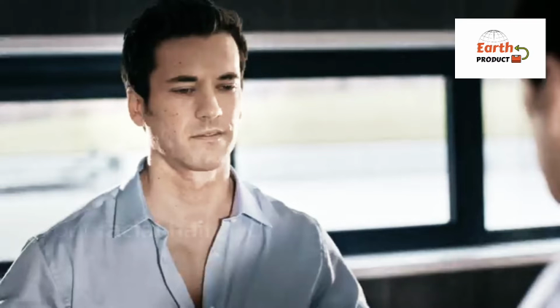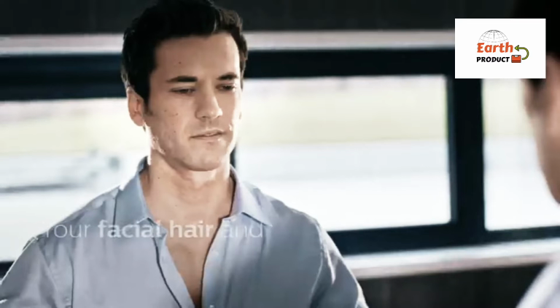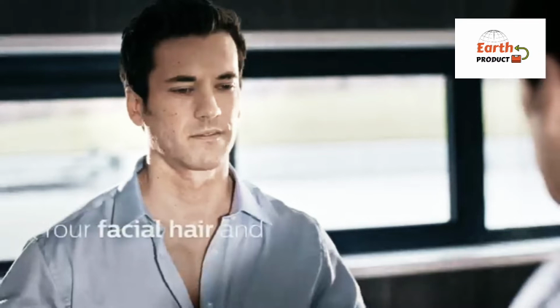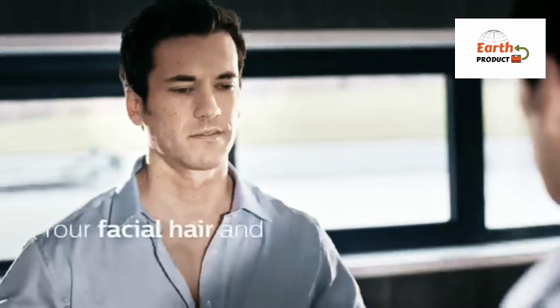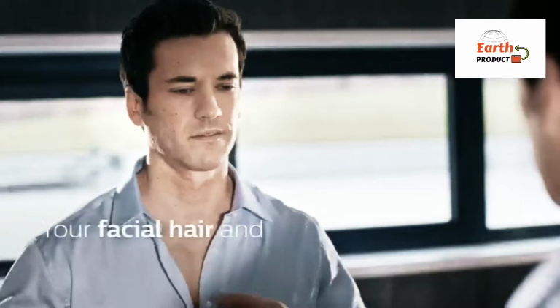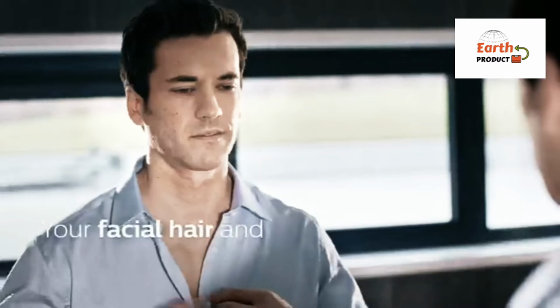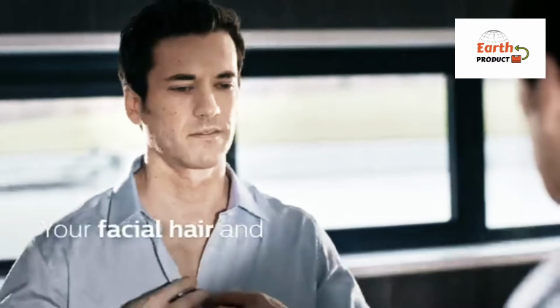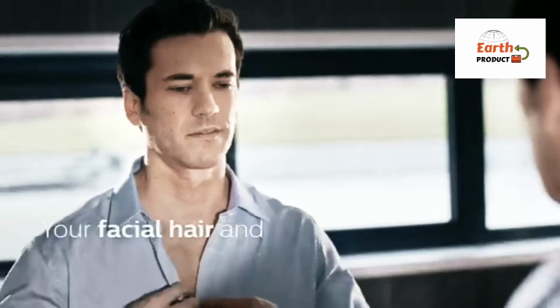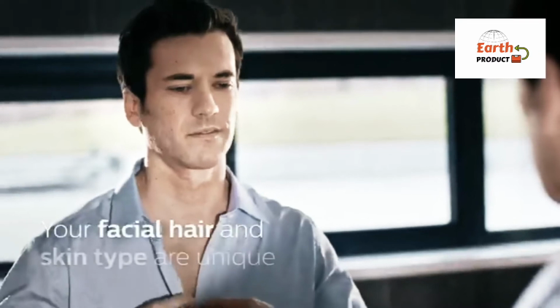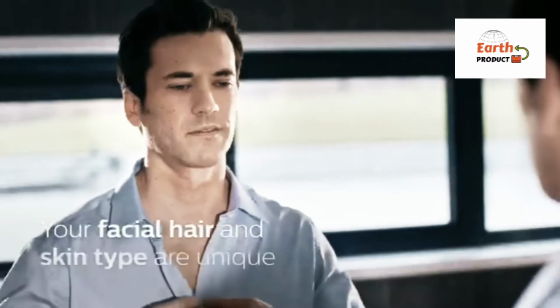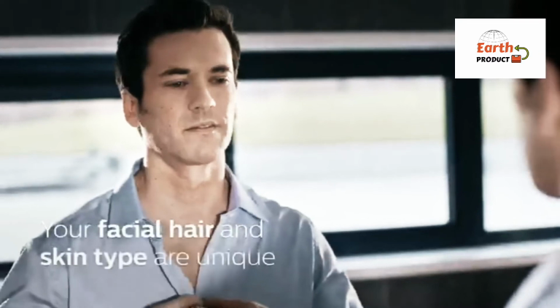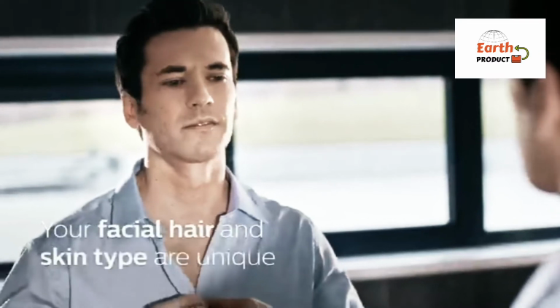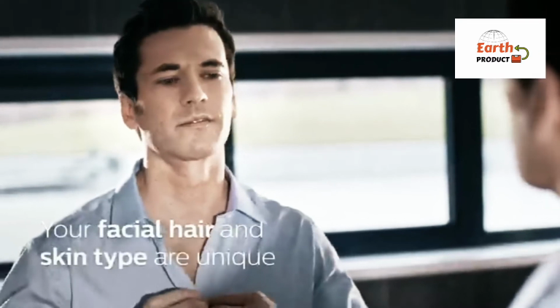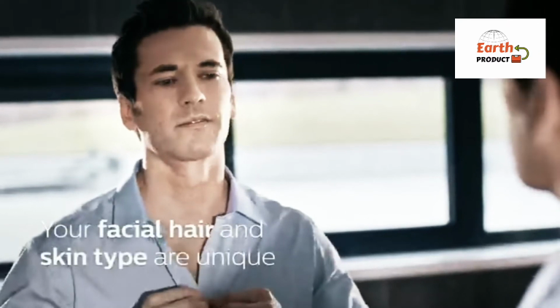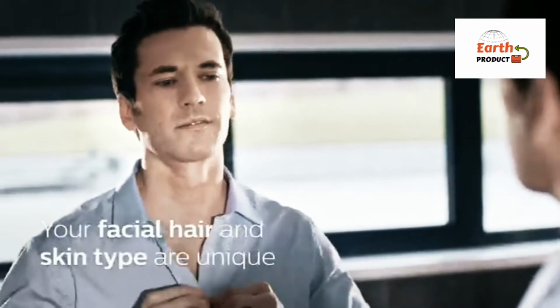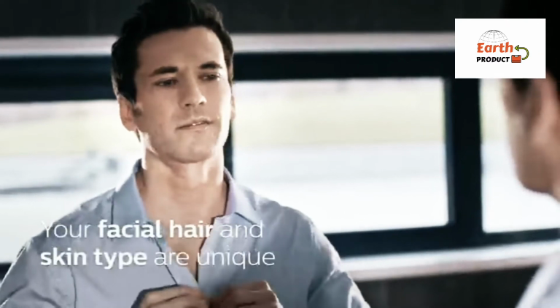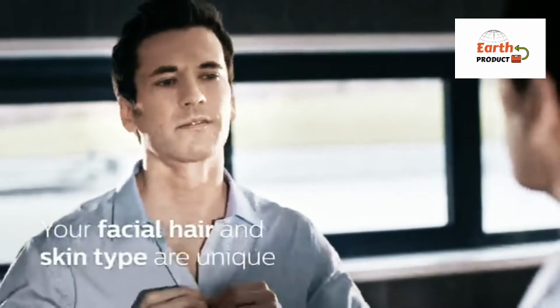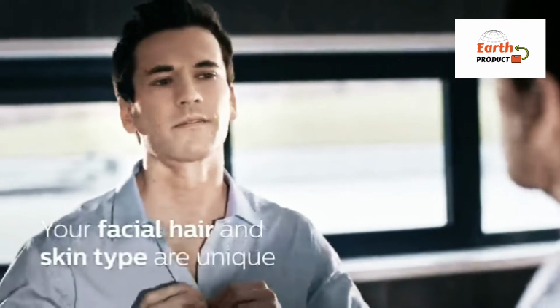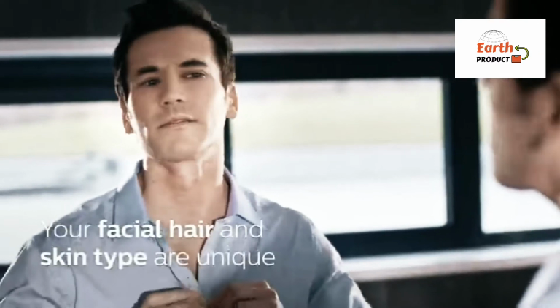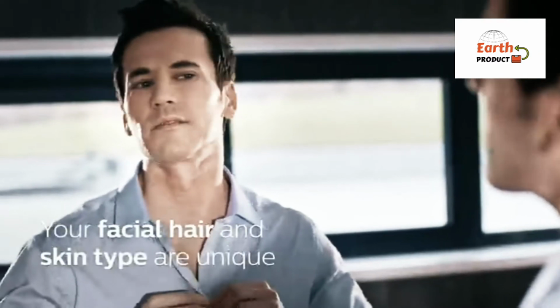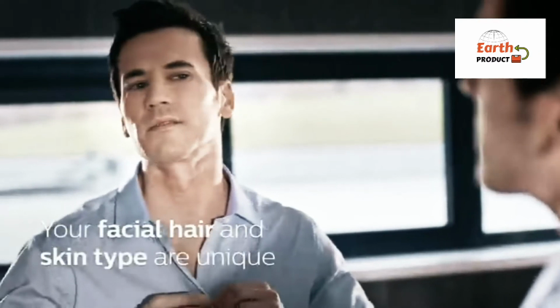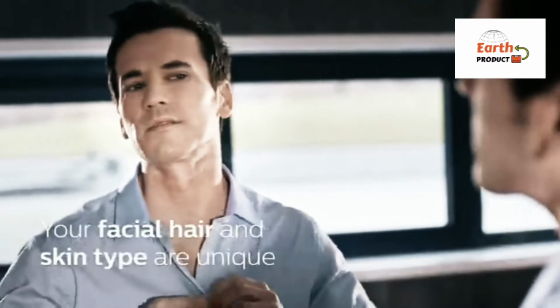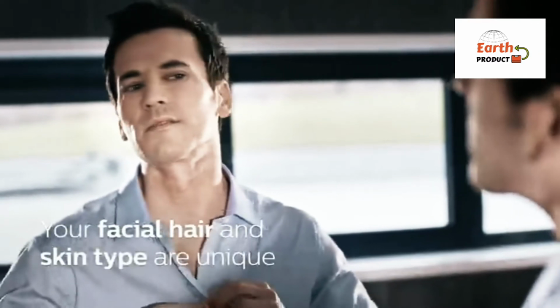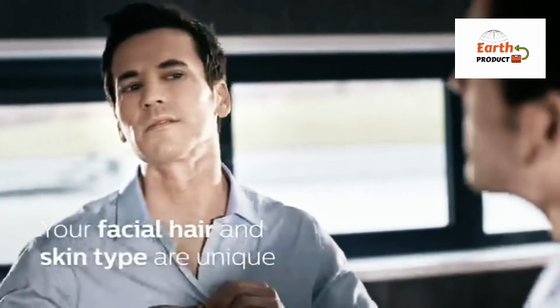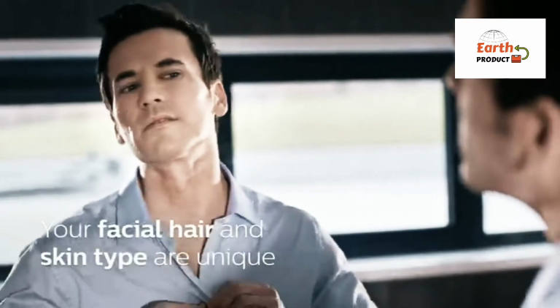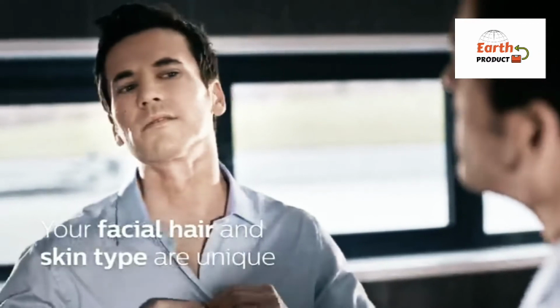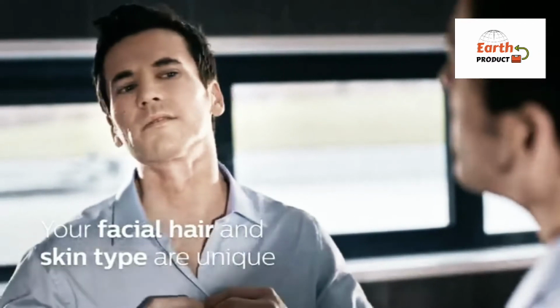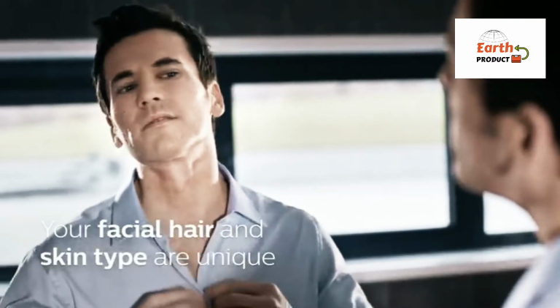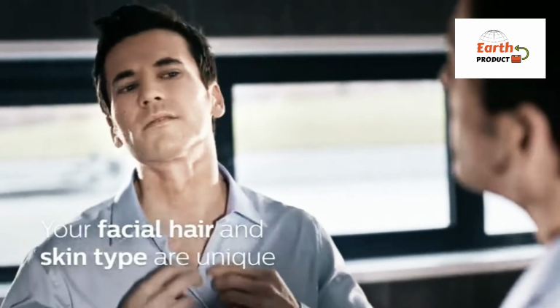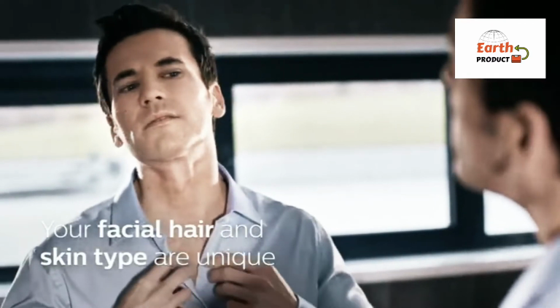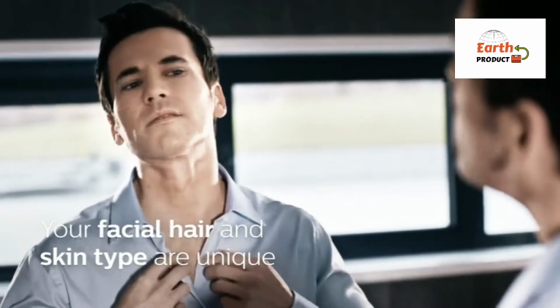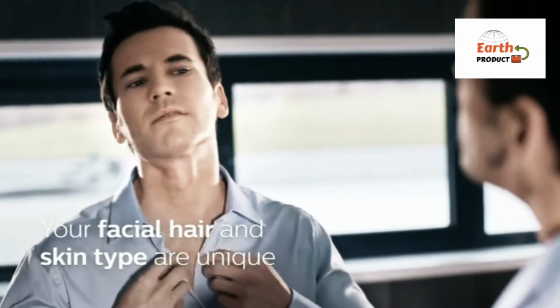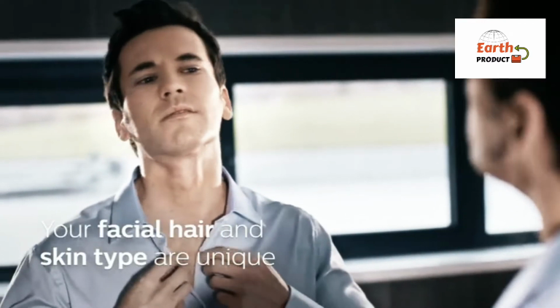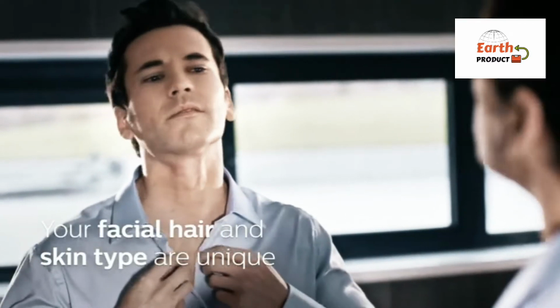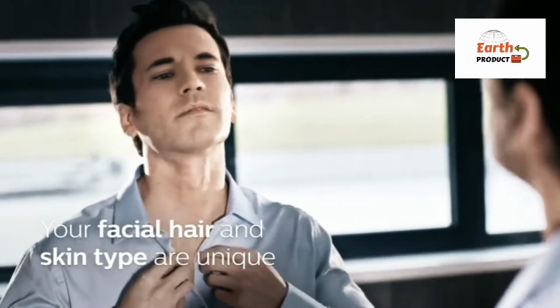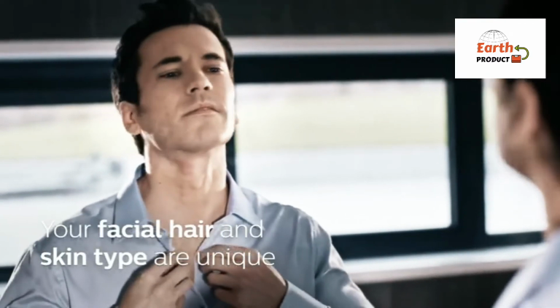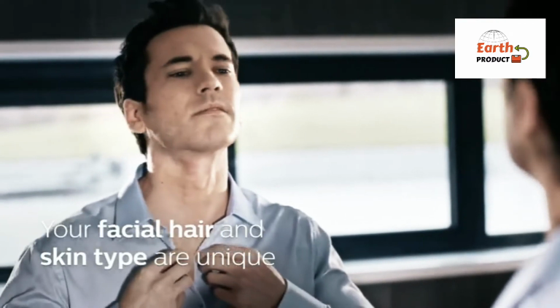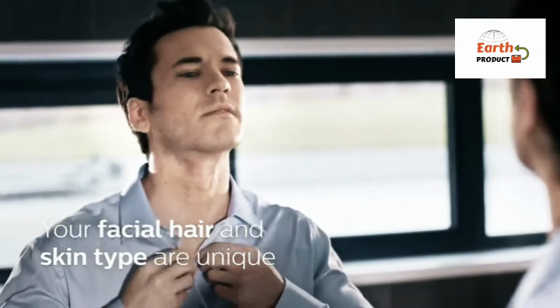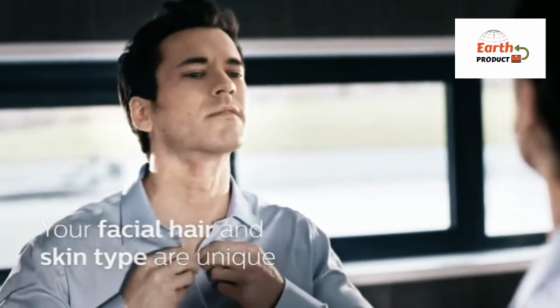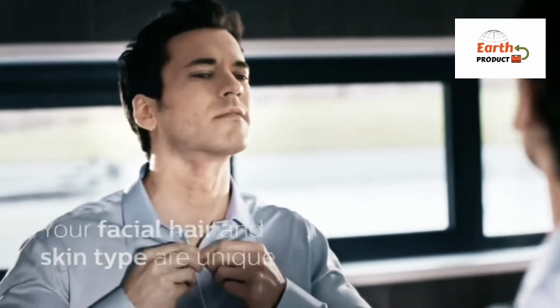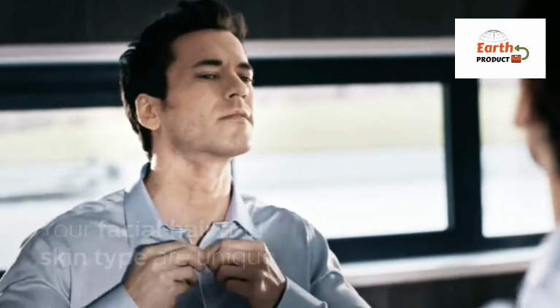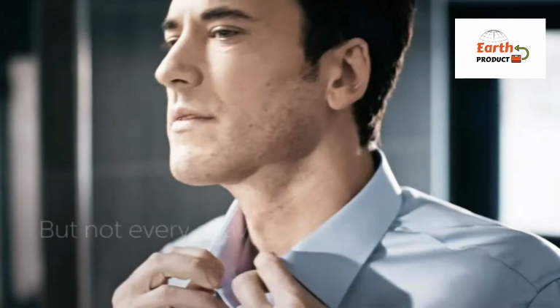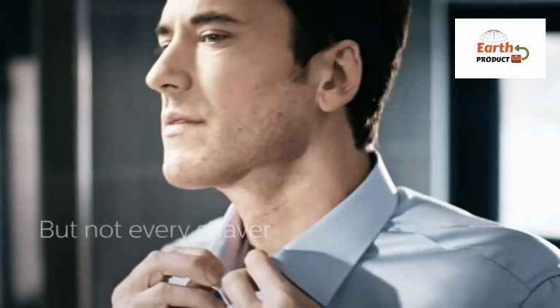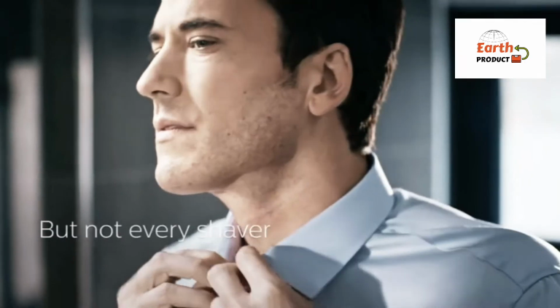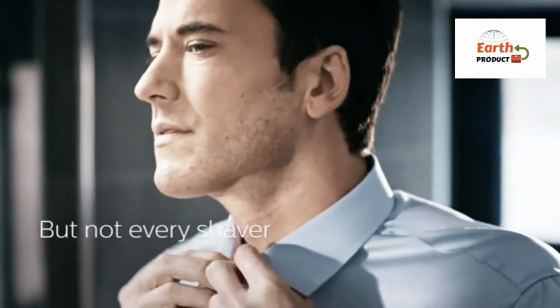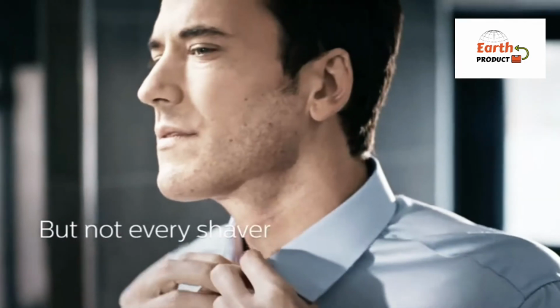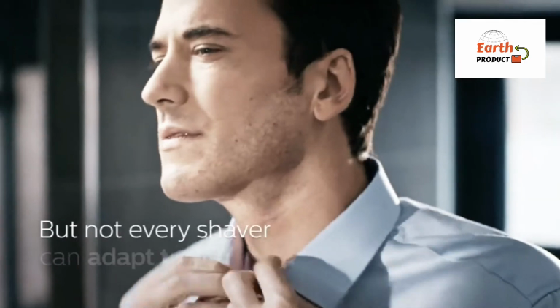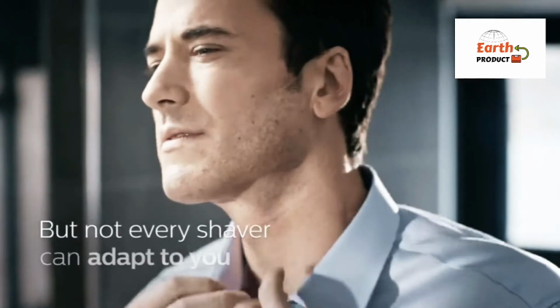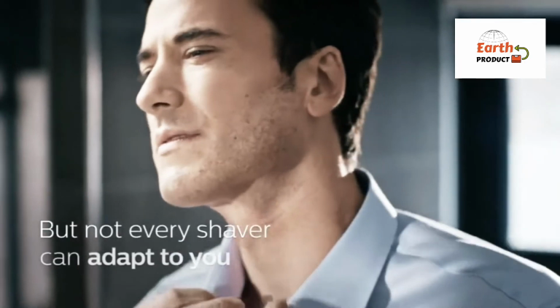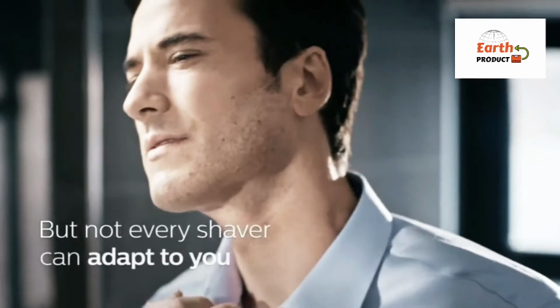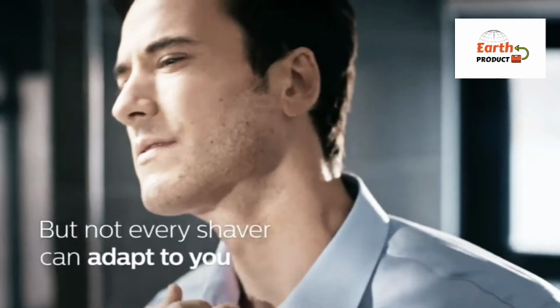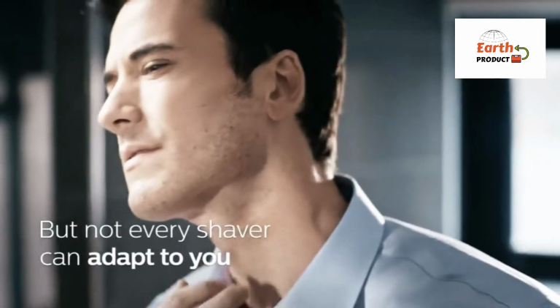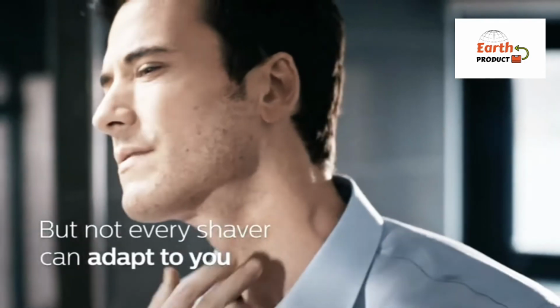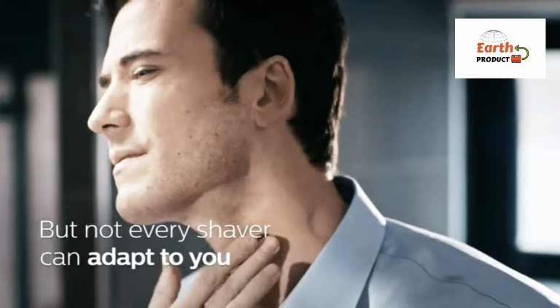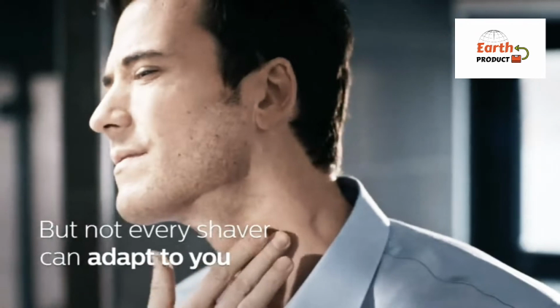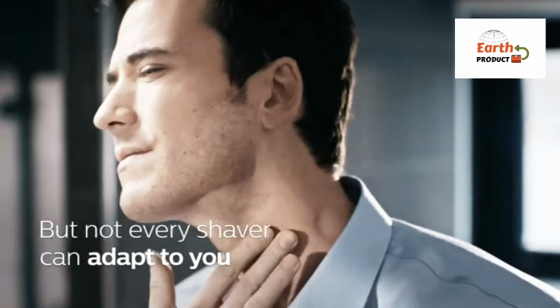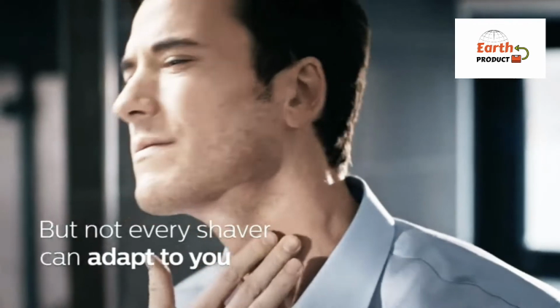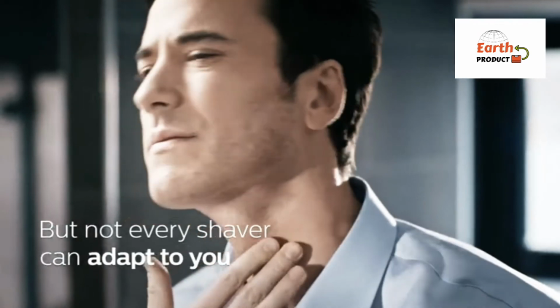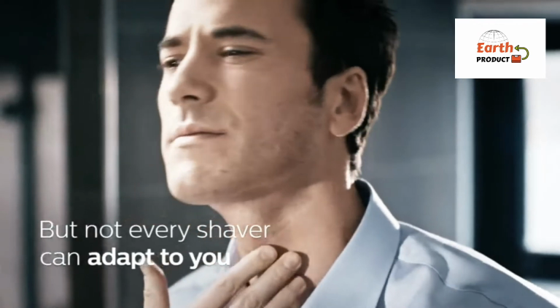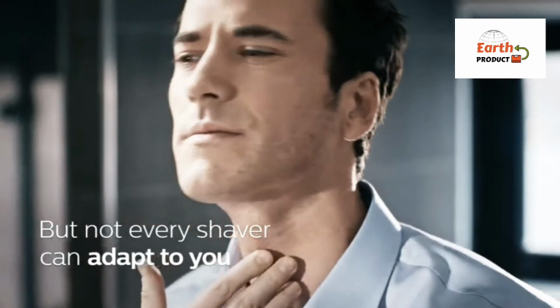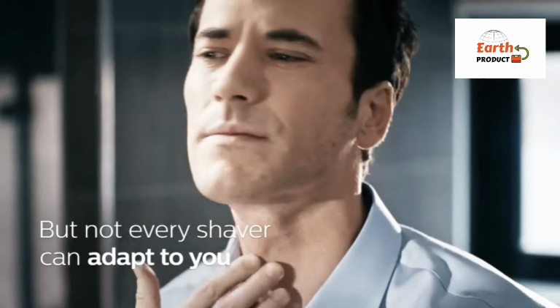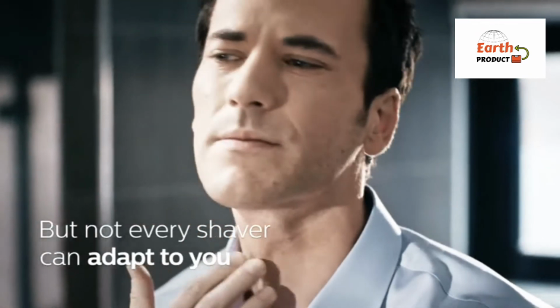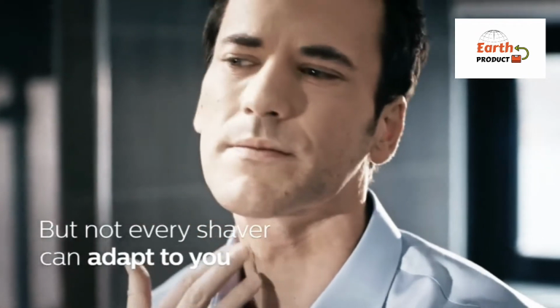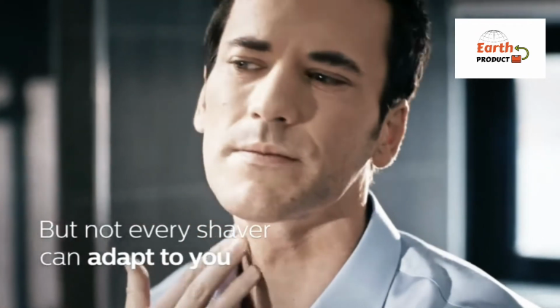Hello viewers. Welcome to our new video. Today I am going to show you the best electric shavers.